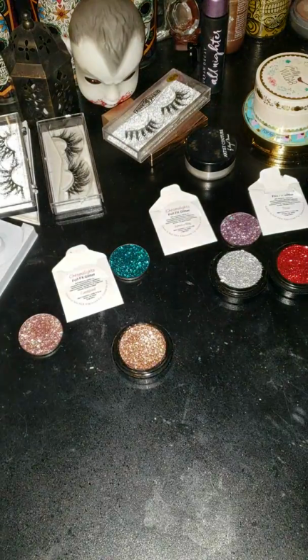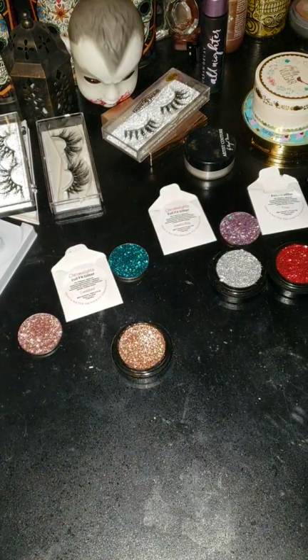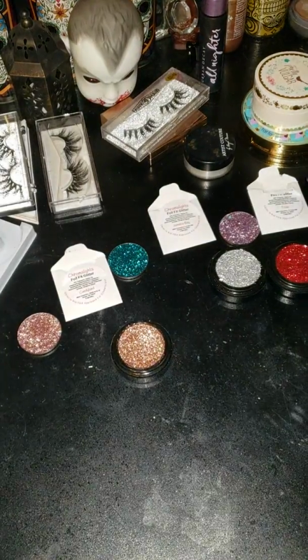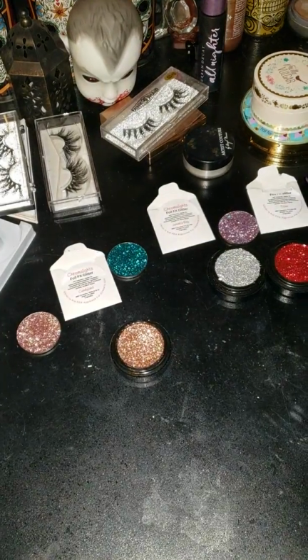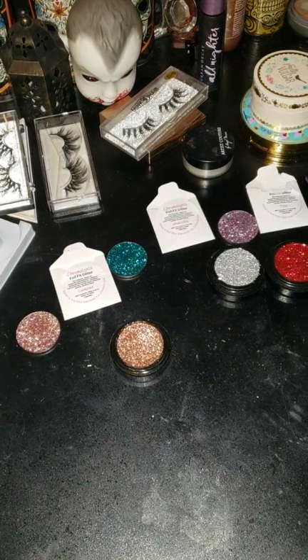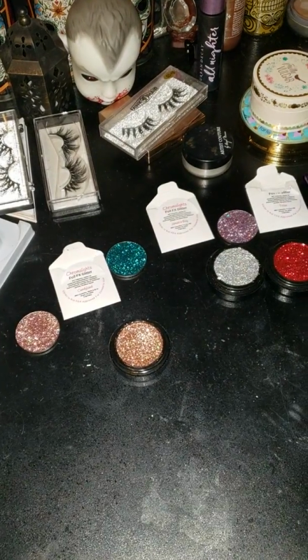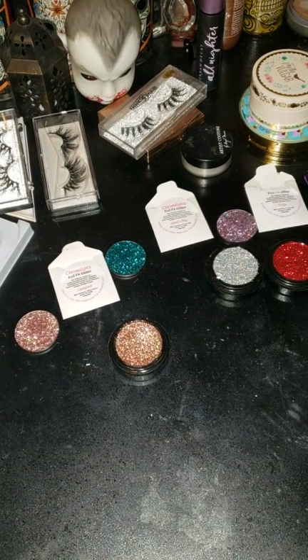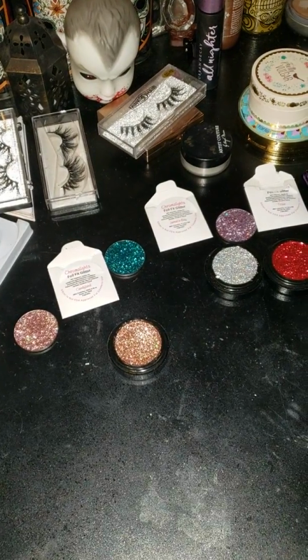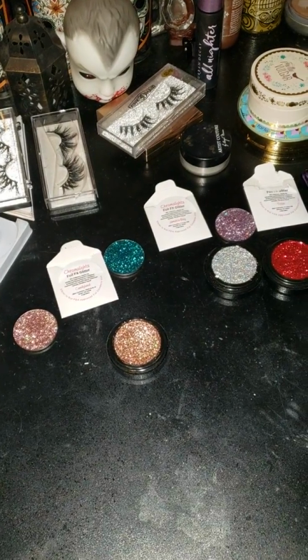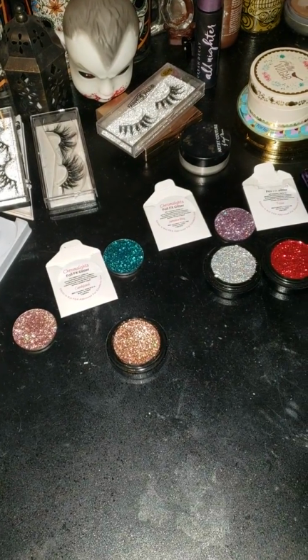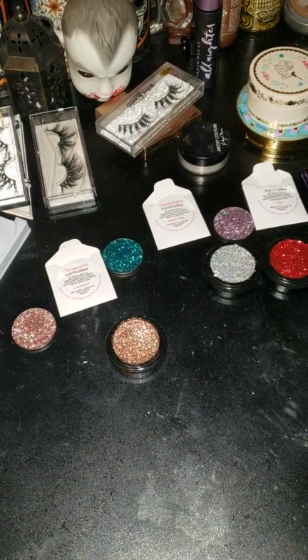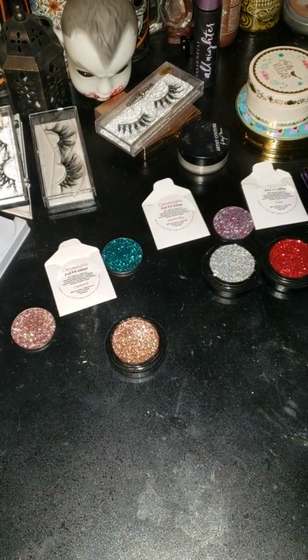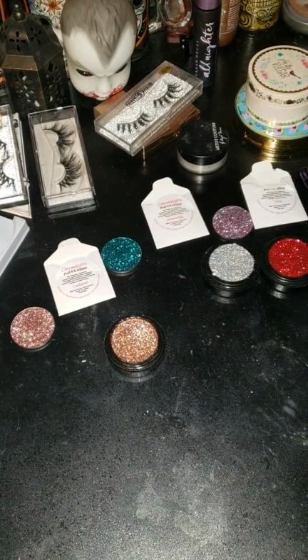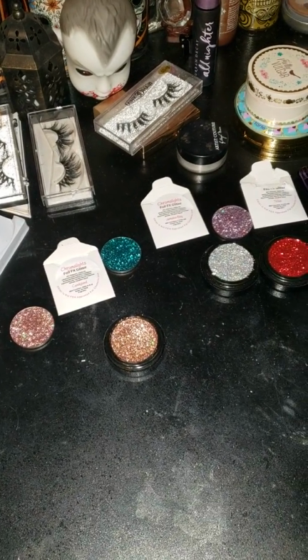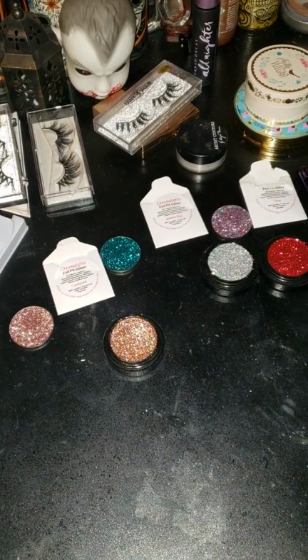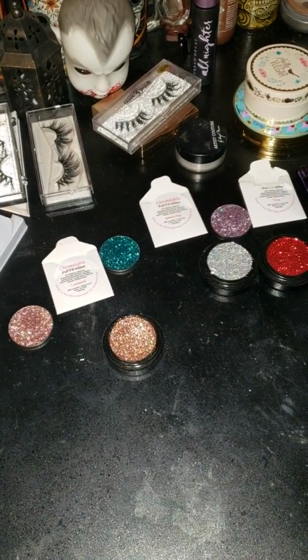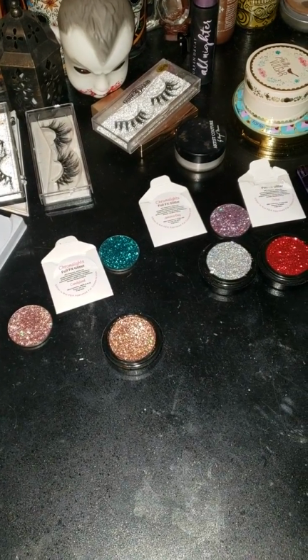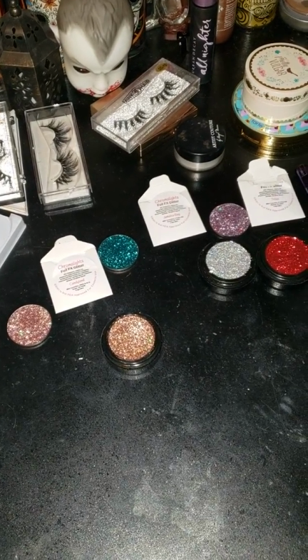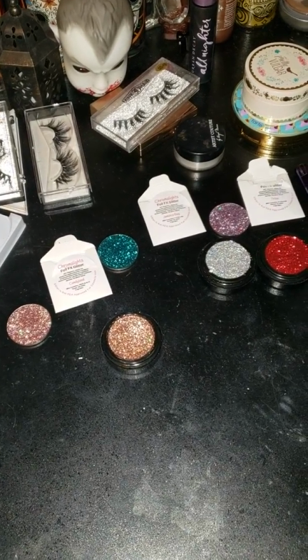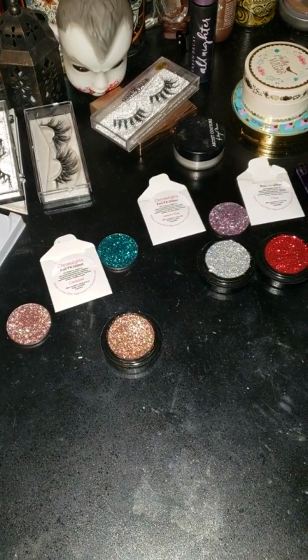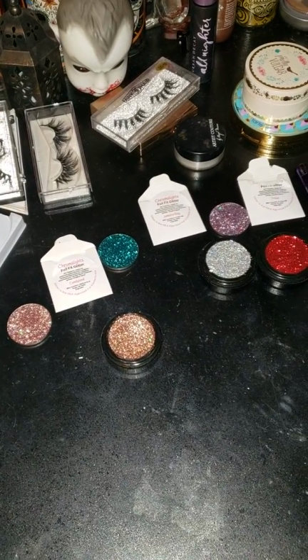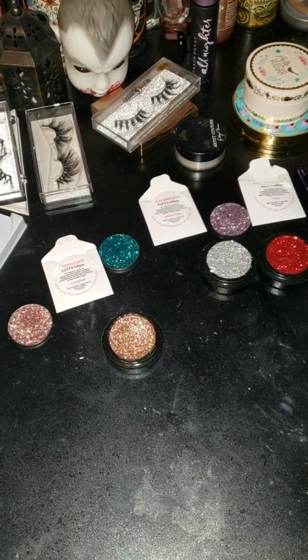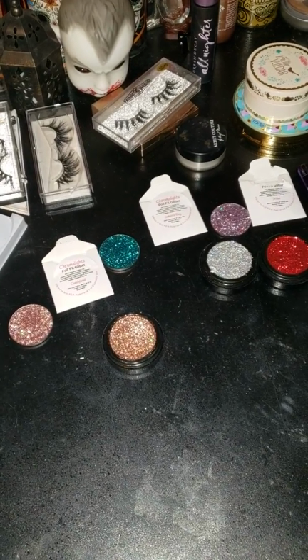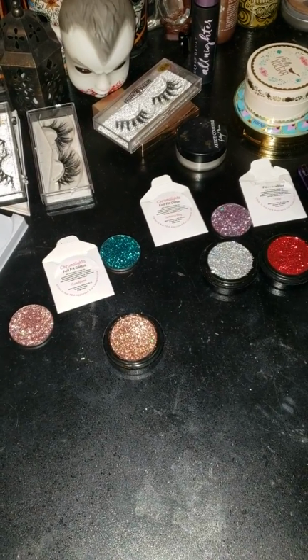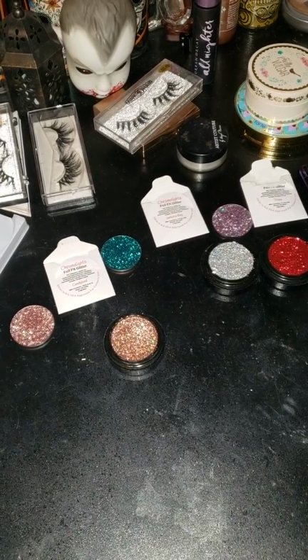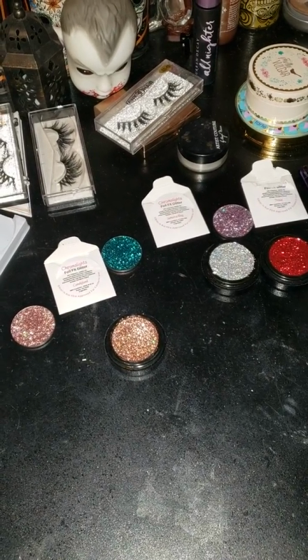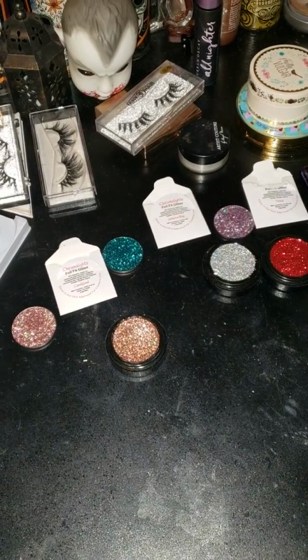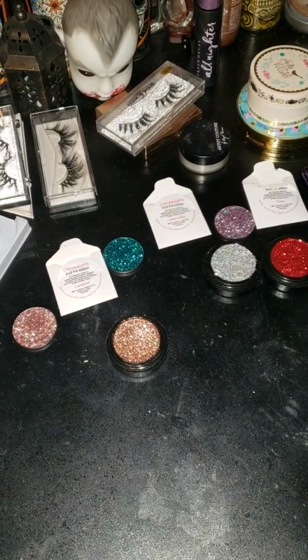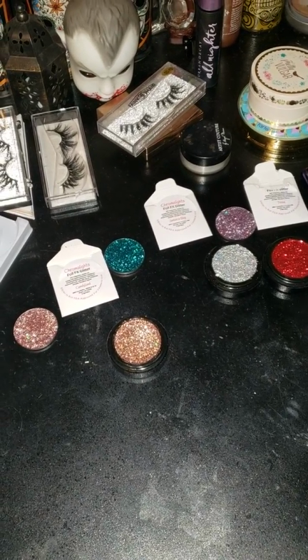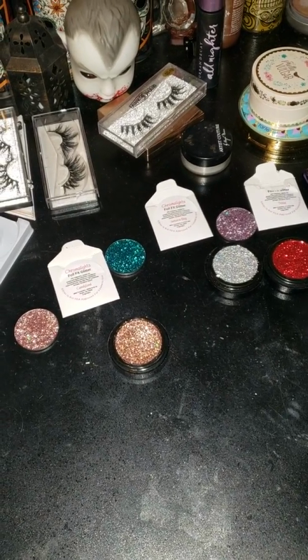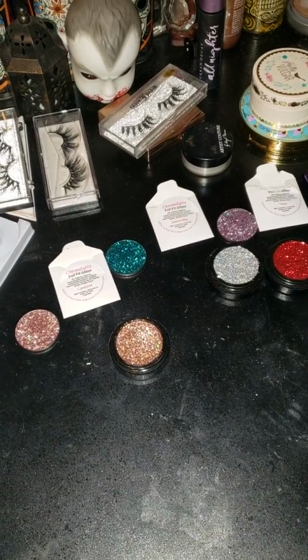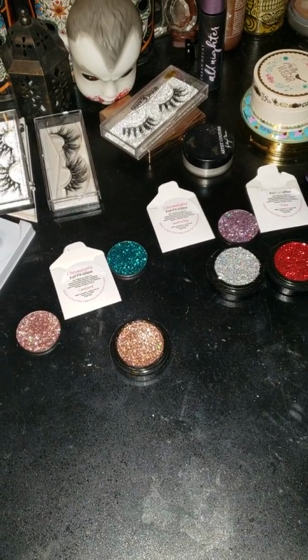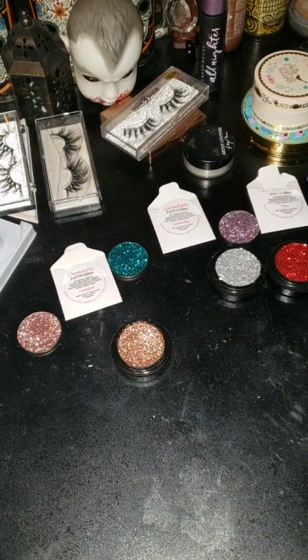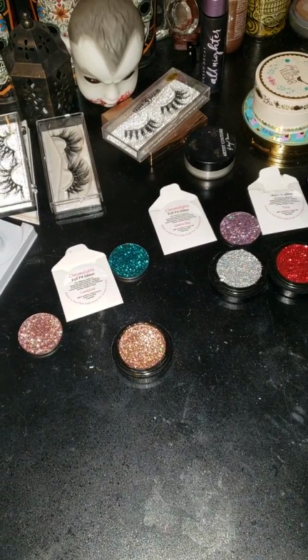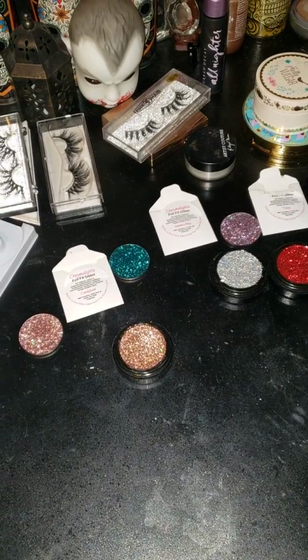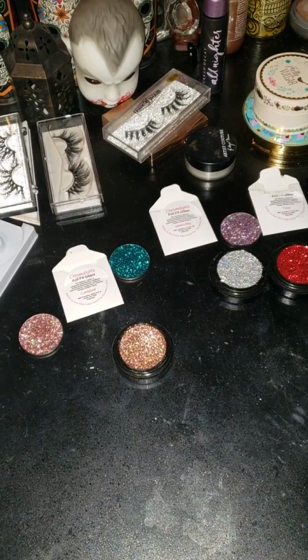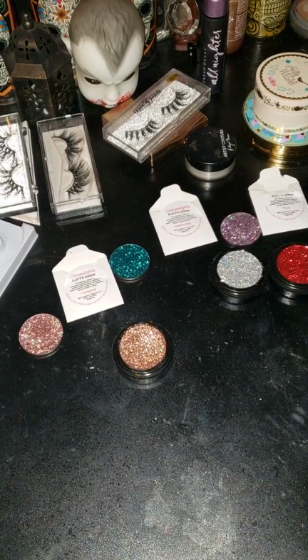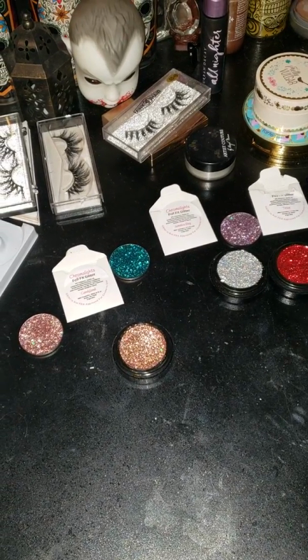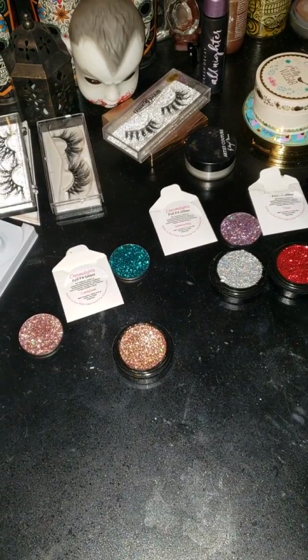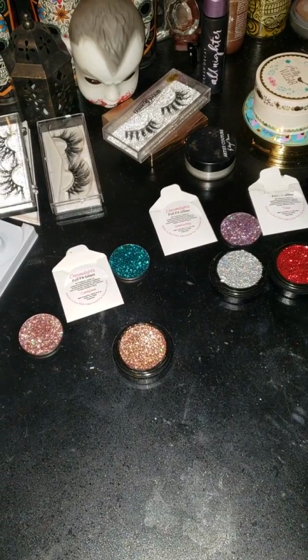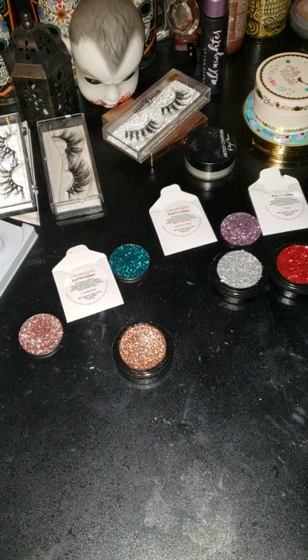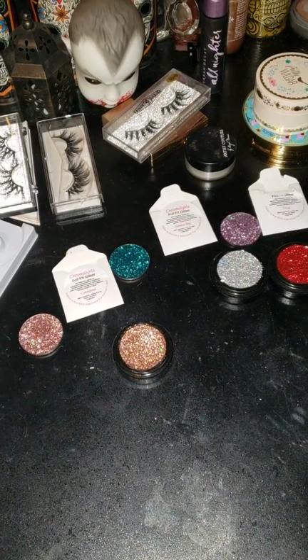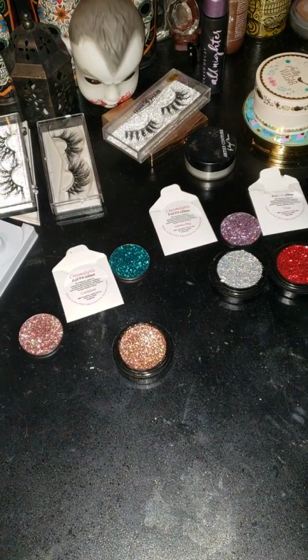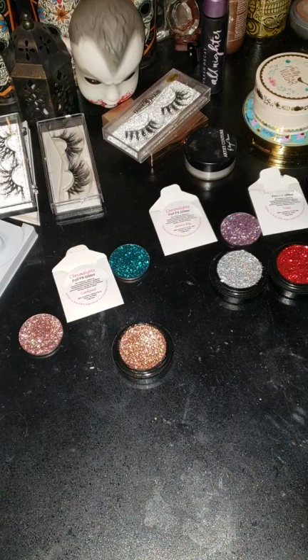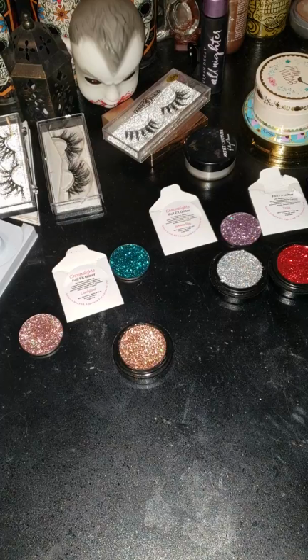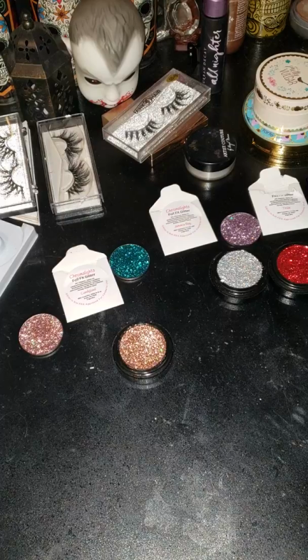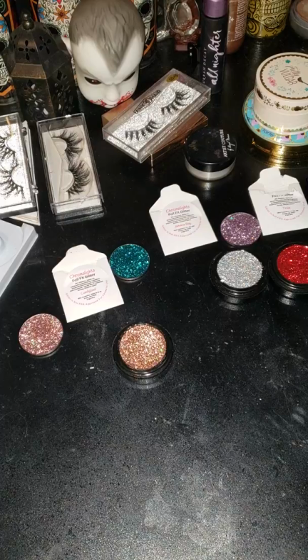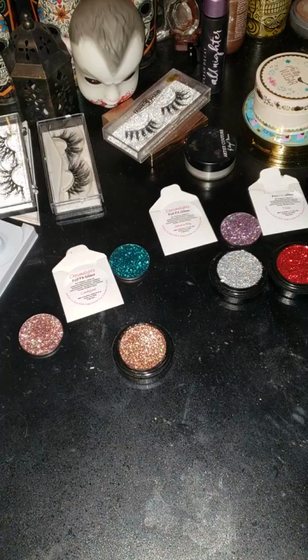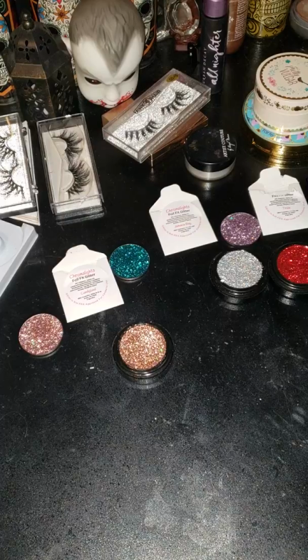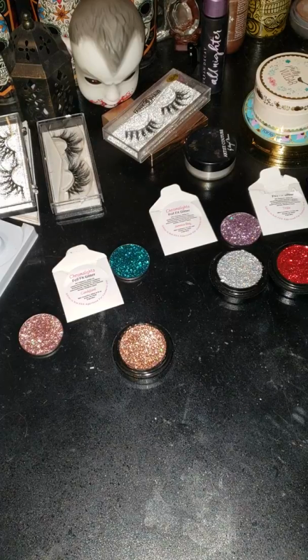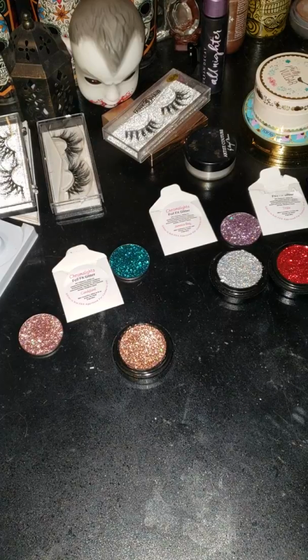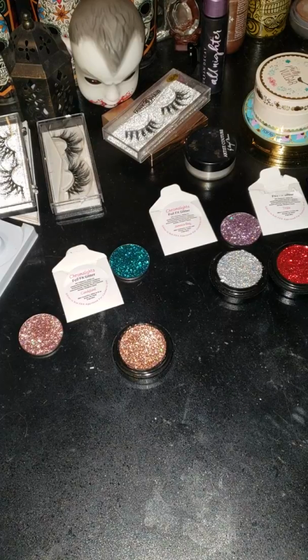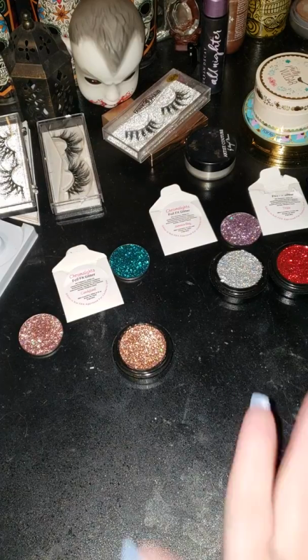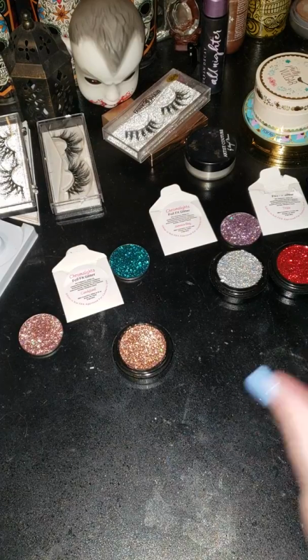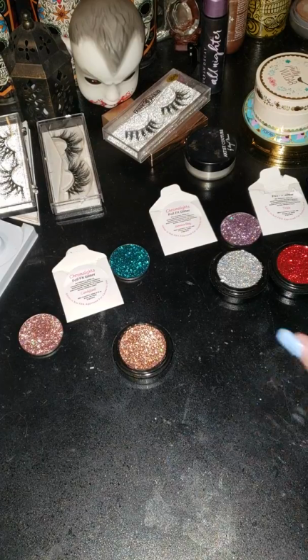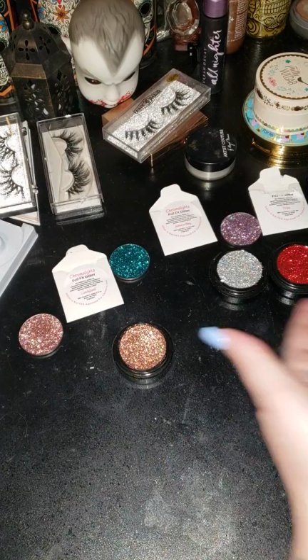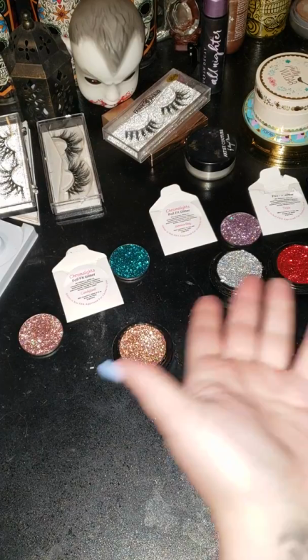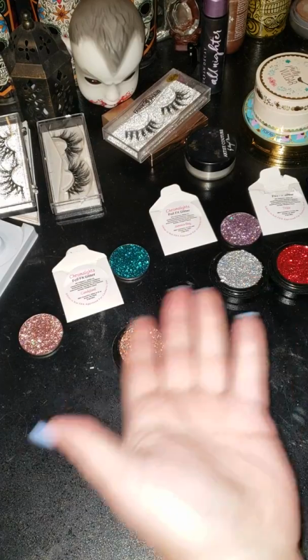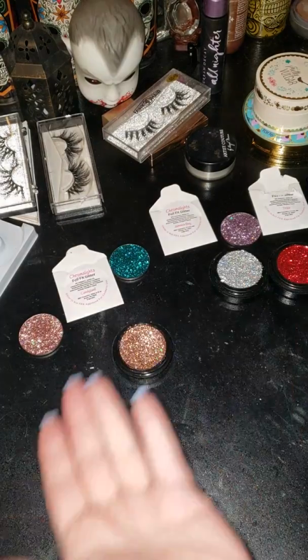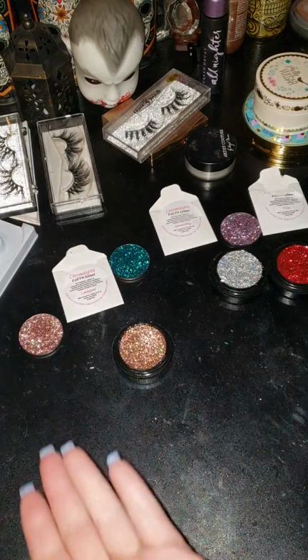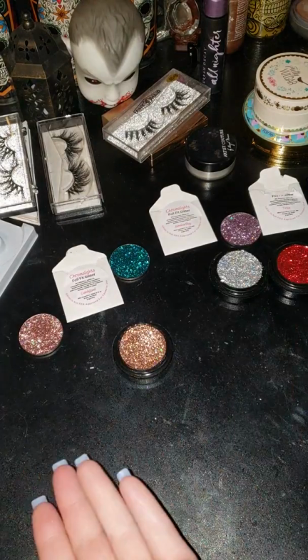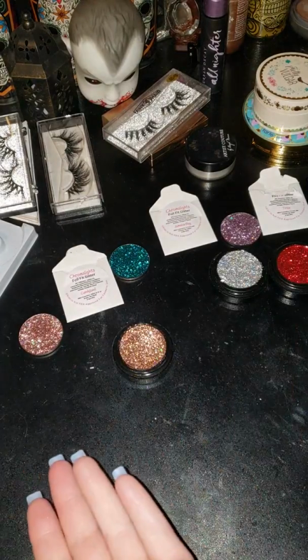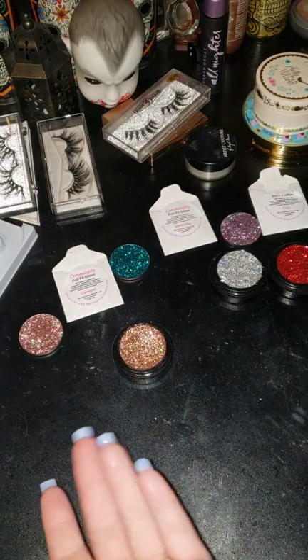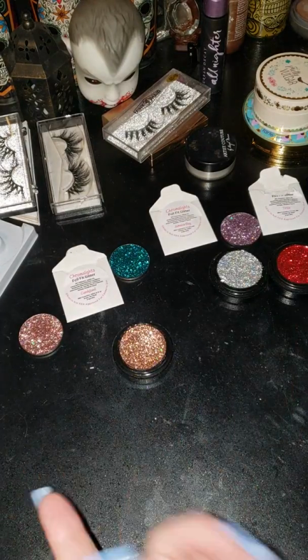Okay ladies, since I had a lot of y'all in my inbox asking me about my glitter that I'm wearing on my eye, I just wanted to come and show you my collection.